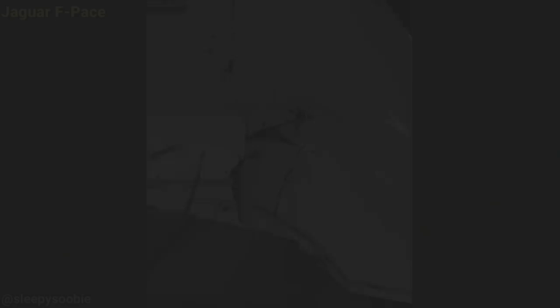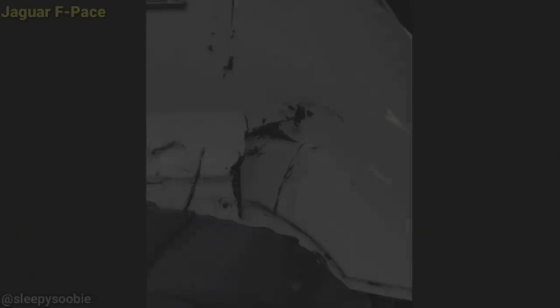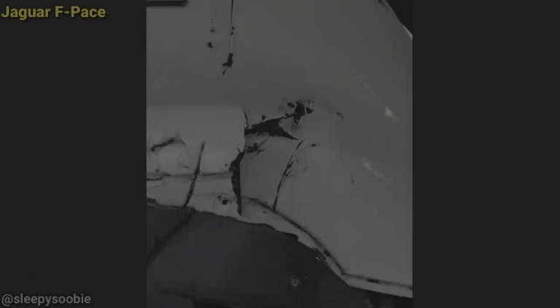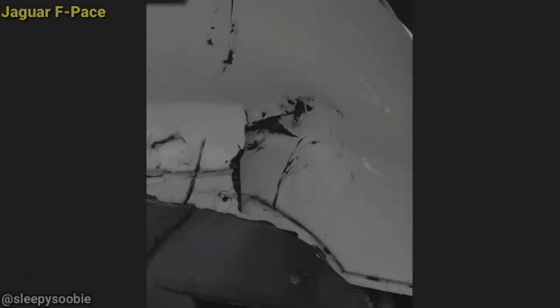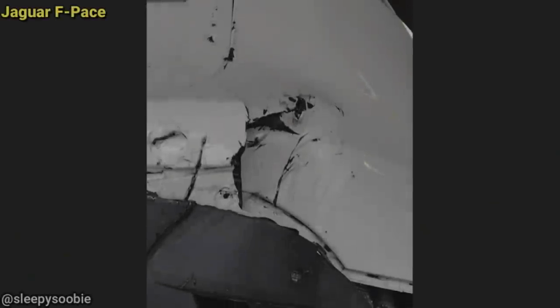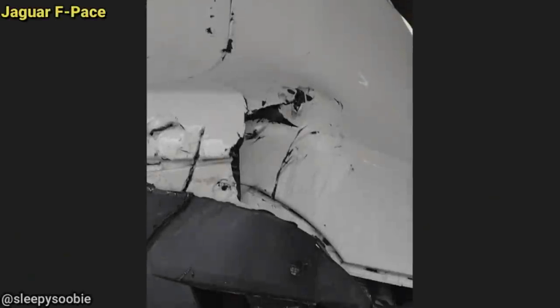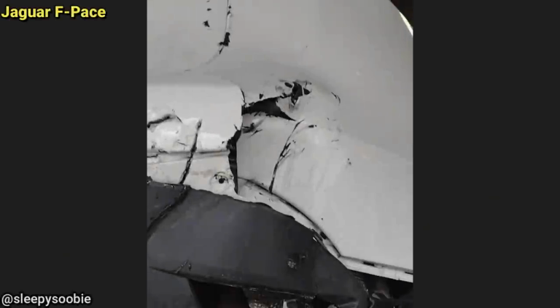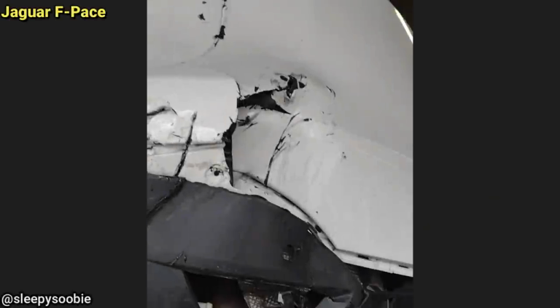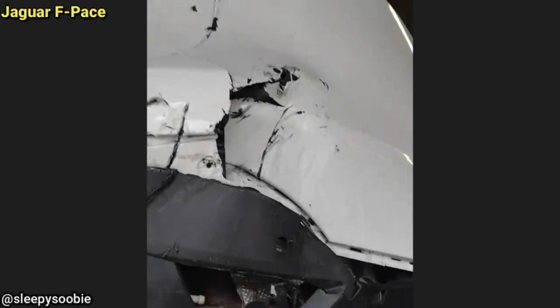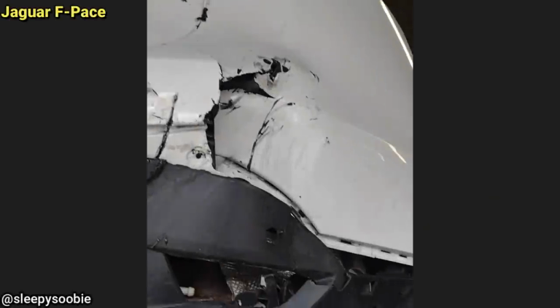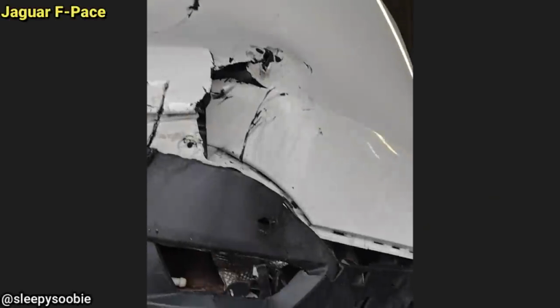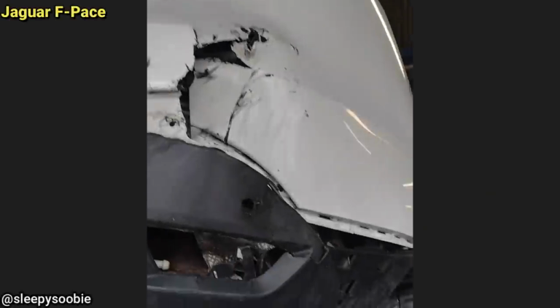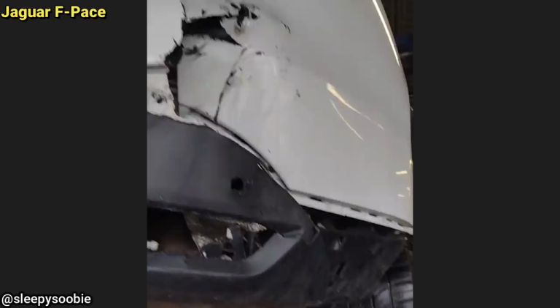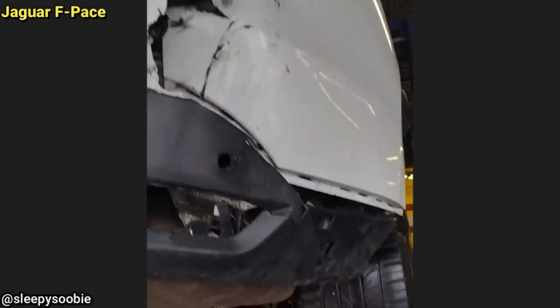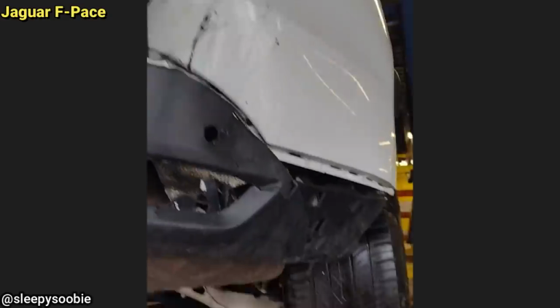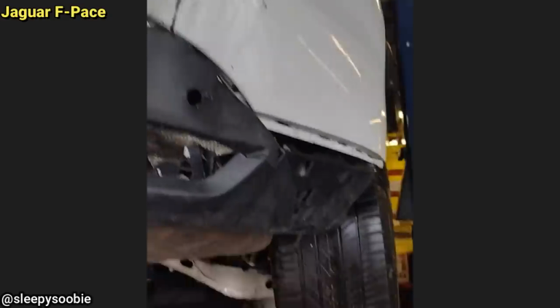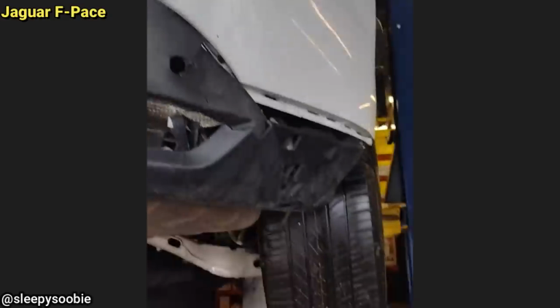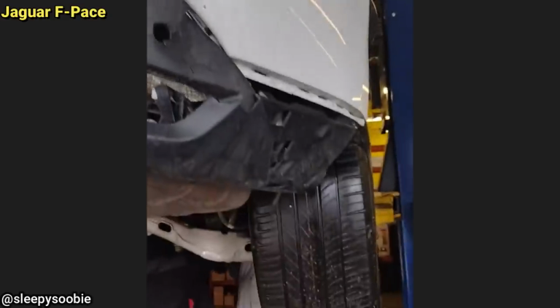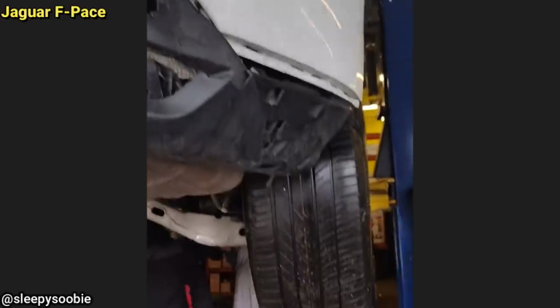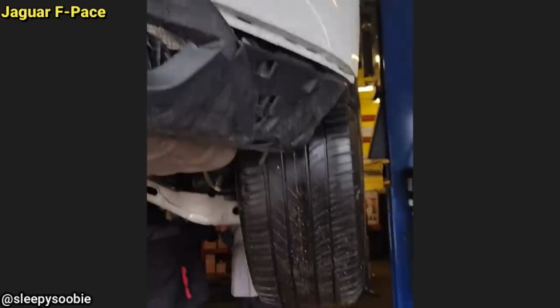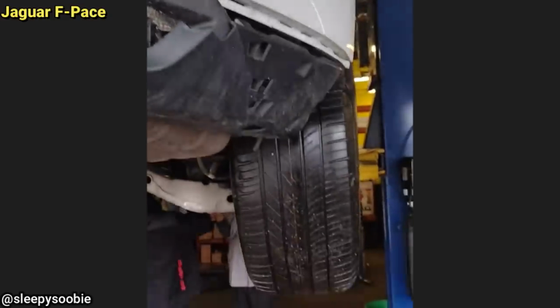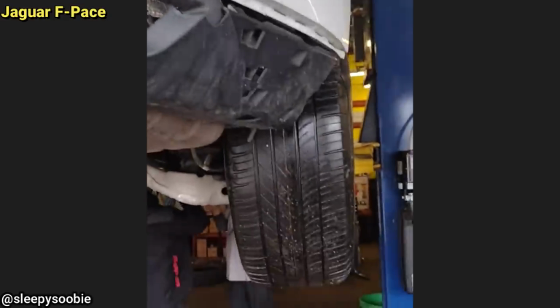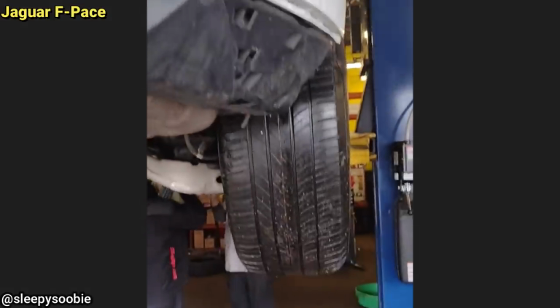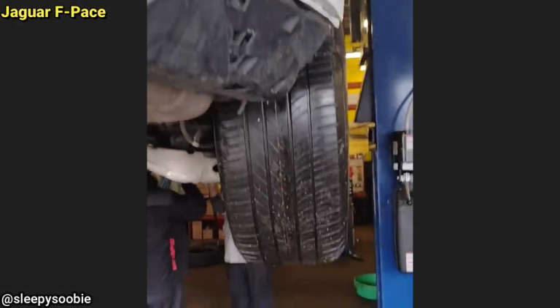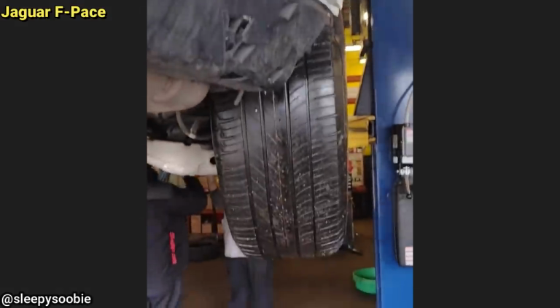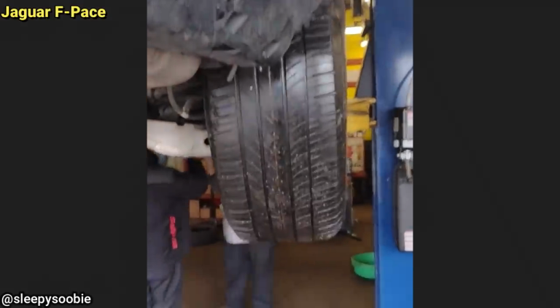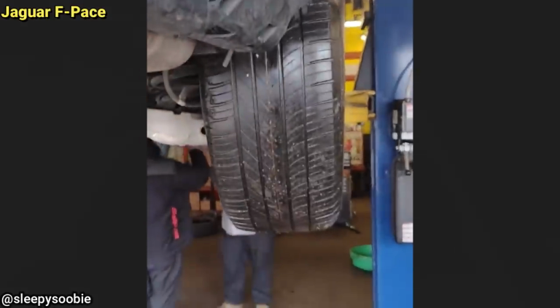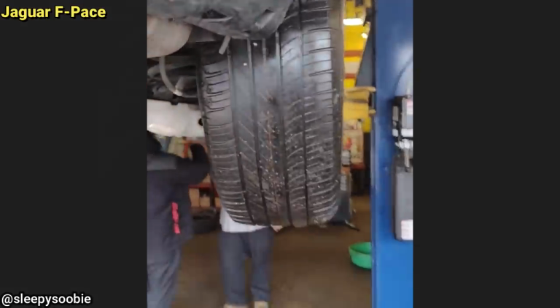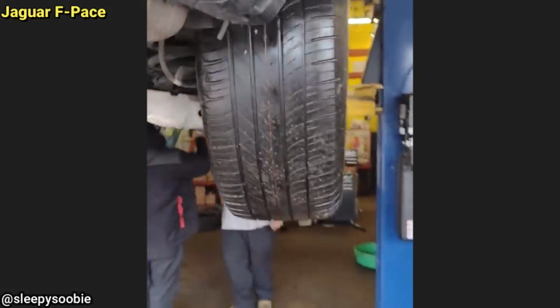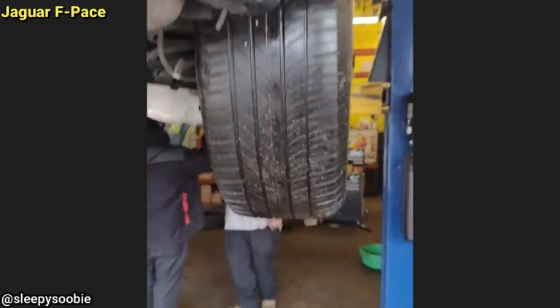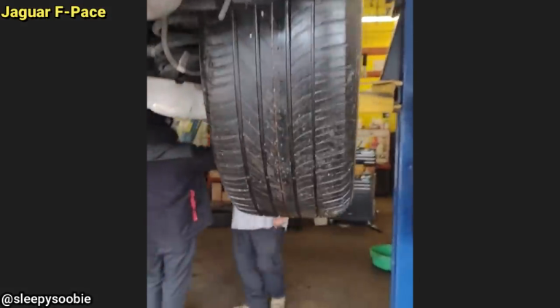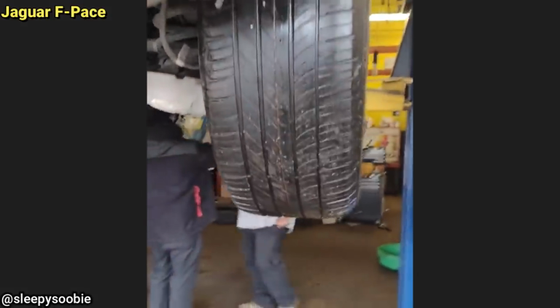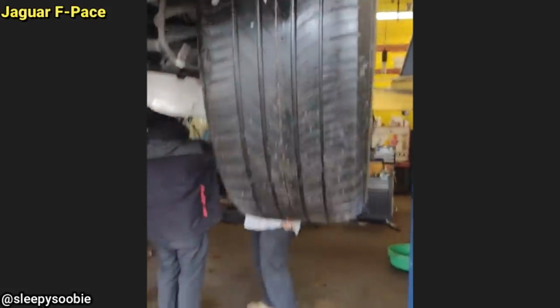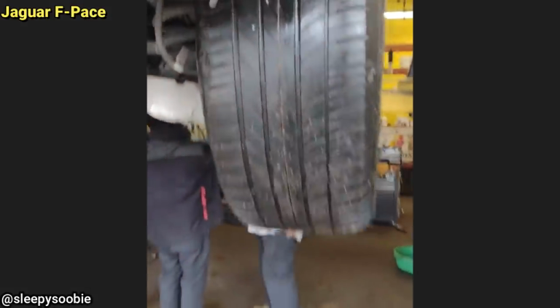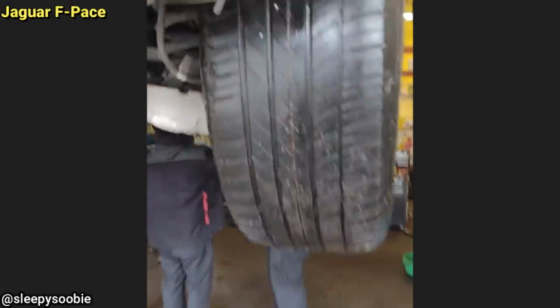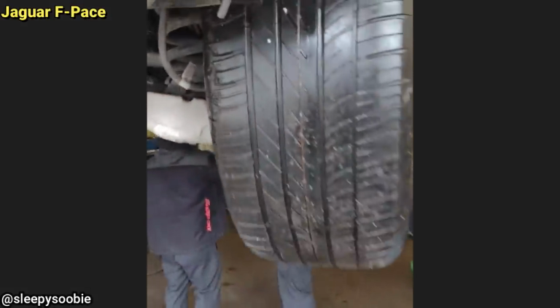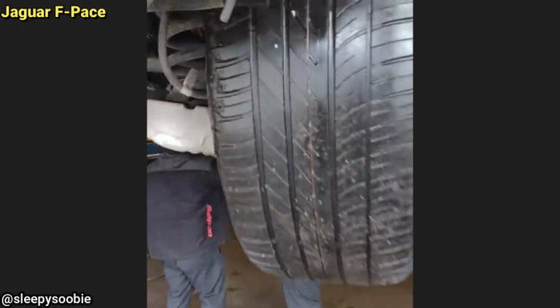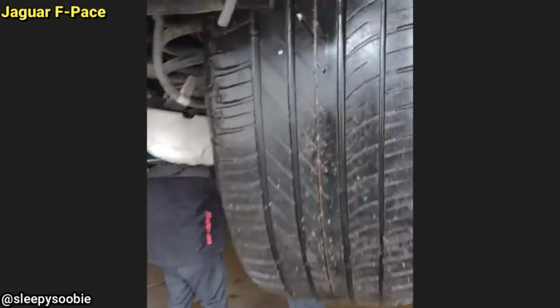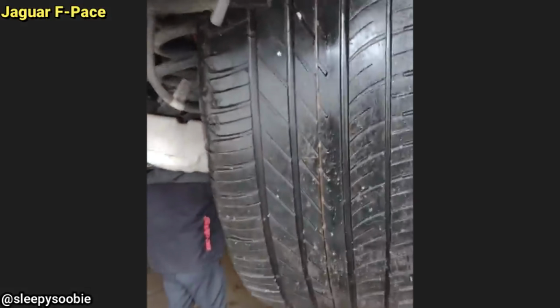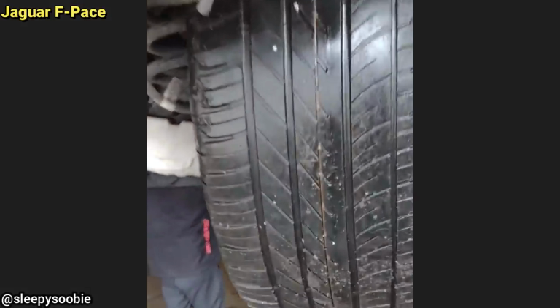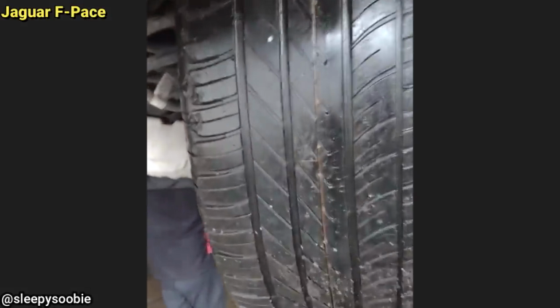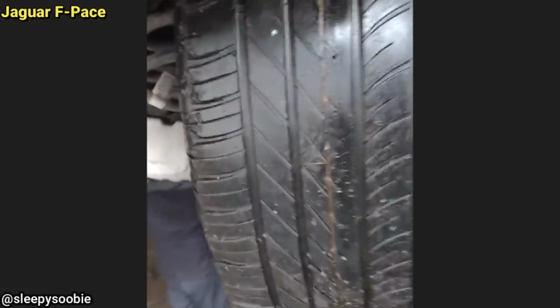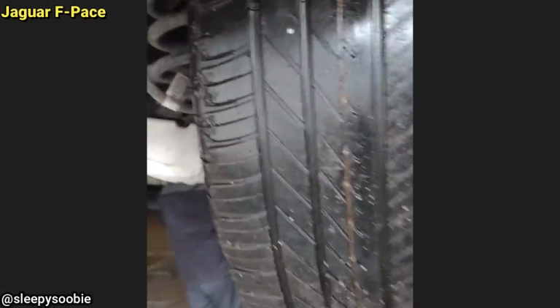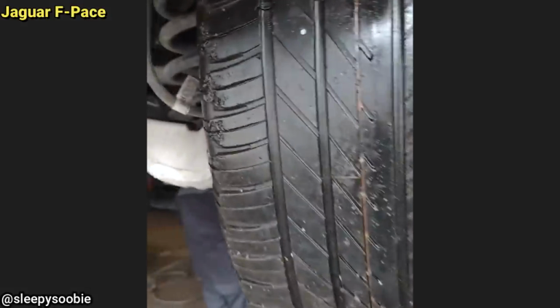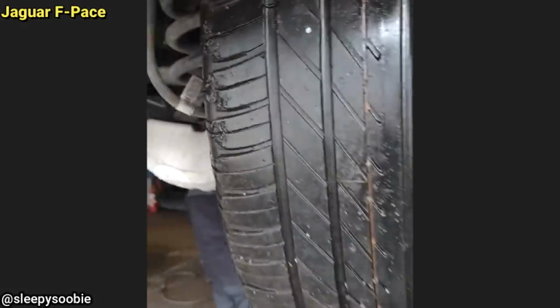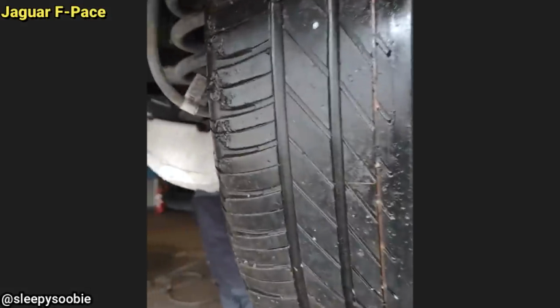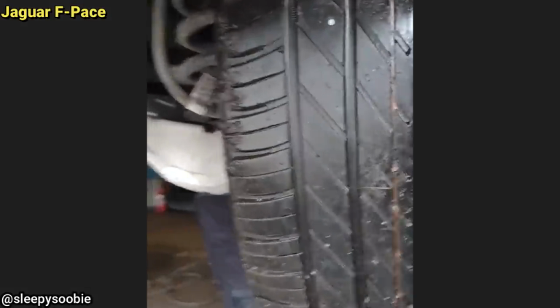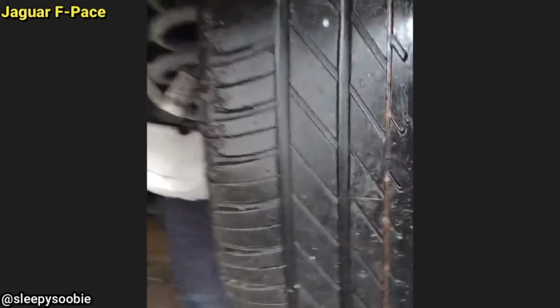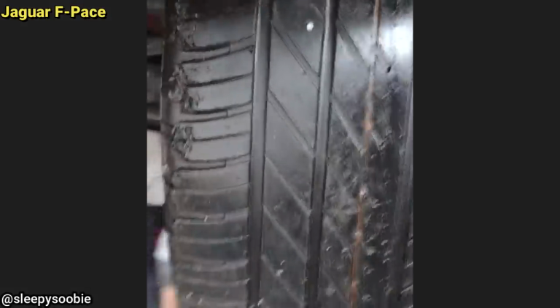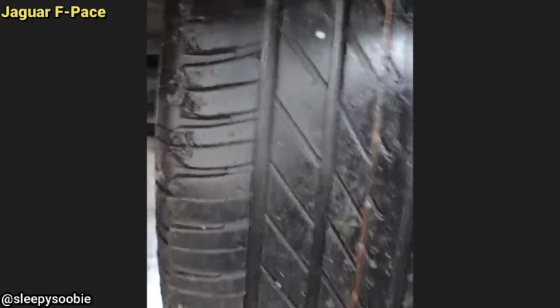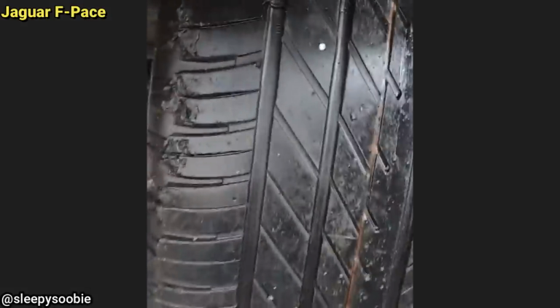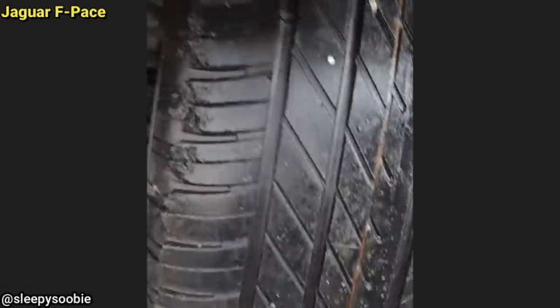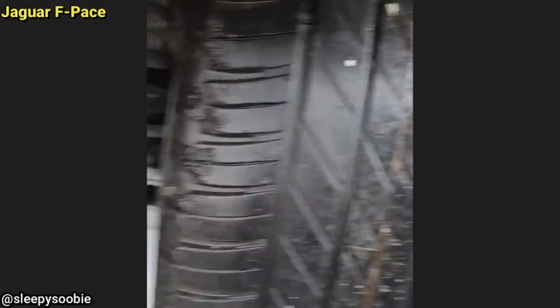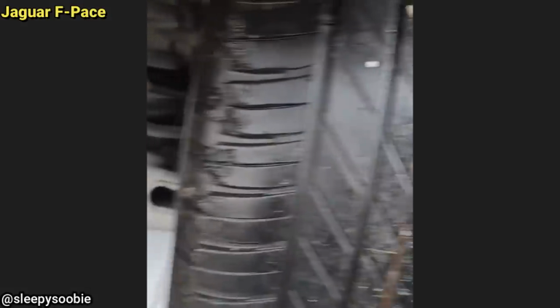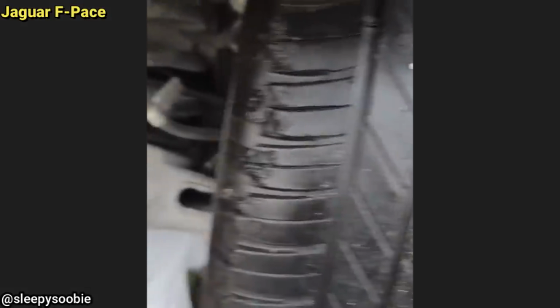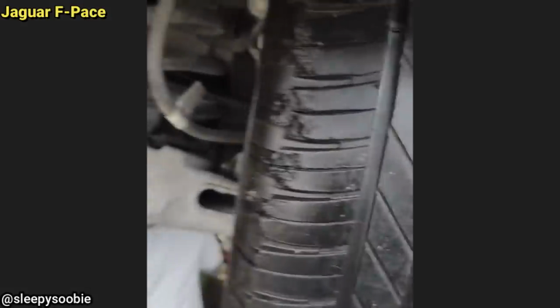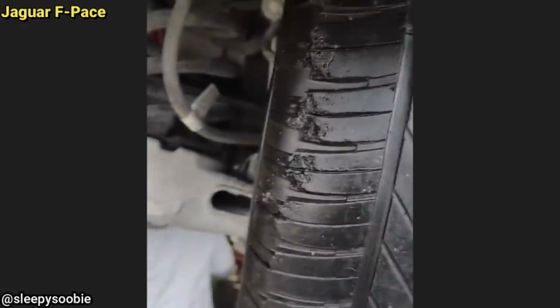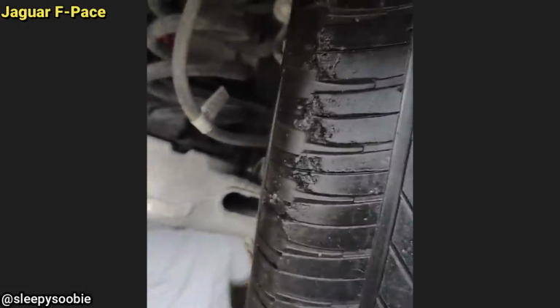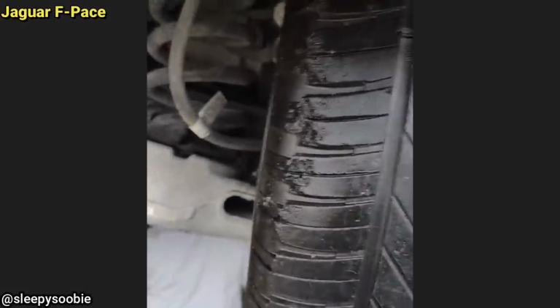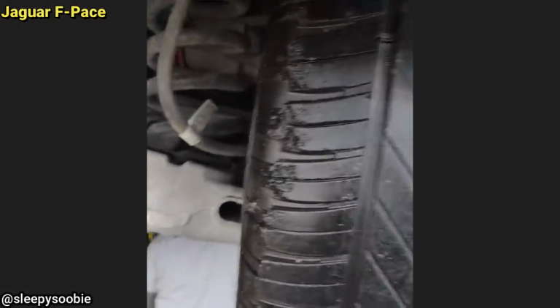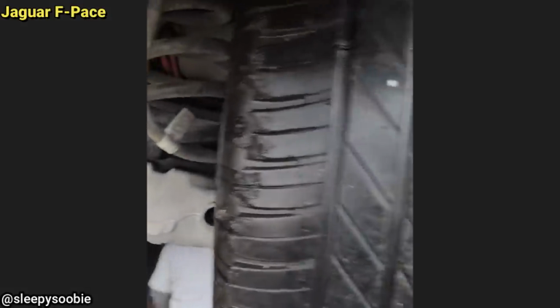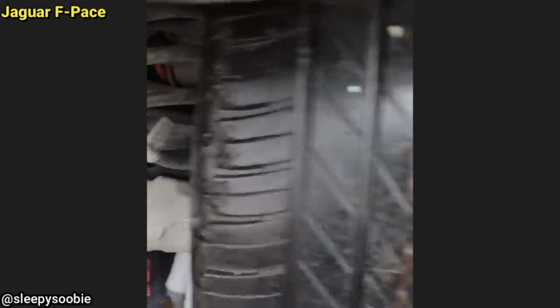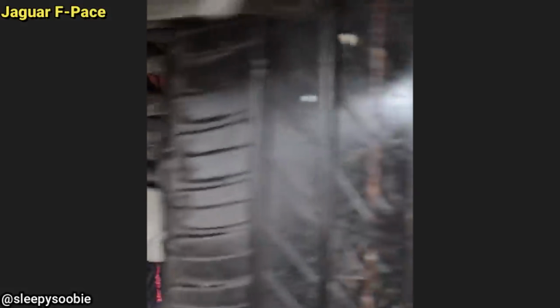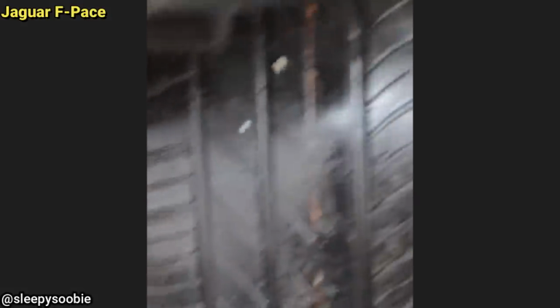This customer told the shop that their vehicle apparently got vandalized and they want an estimate to repair it.